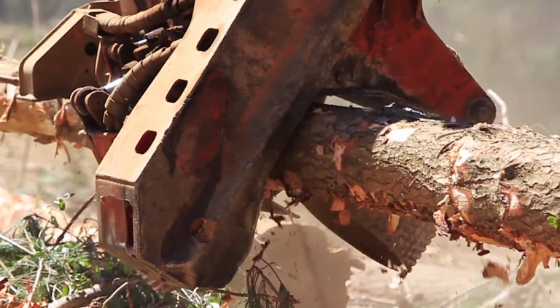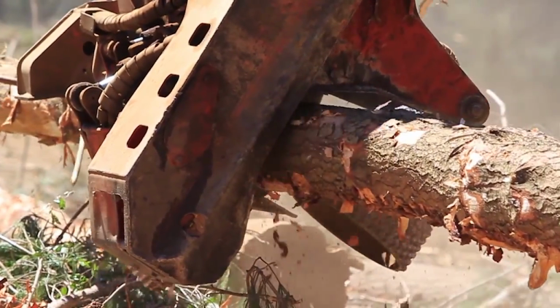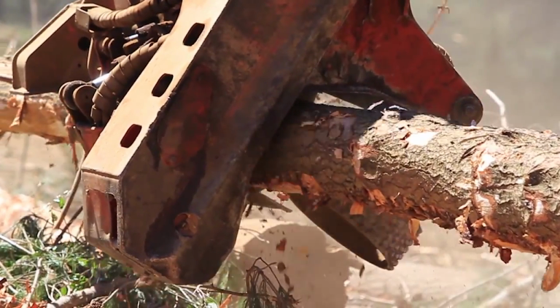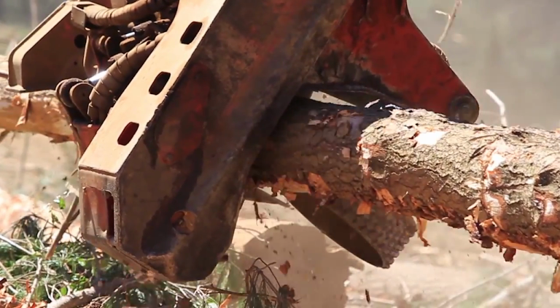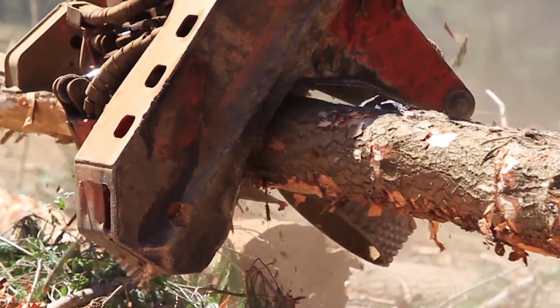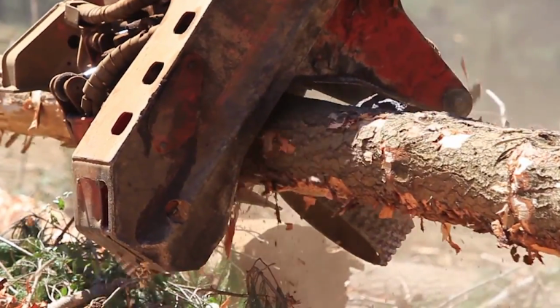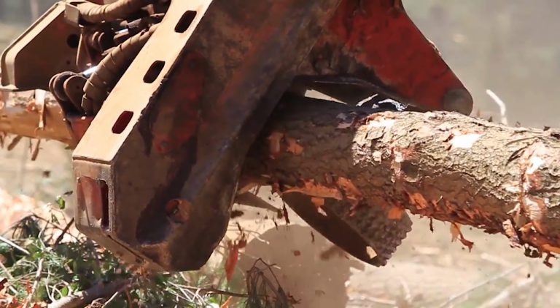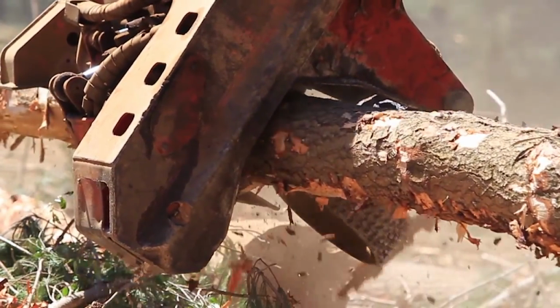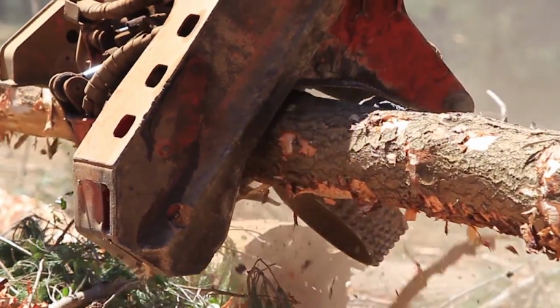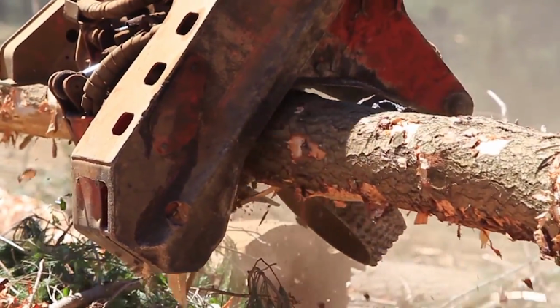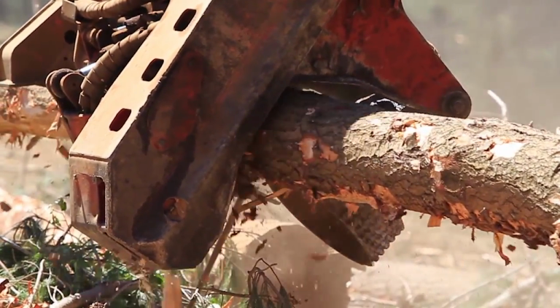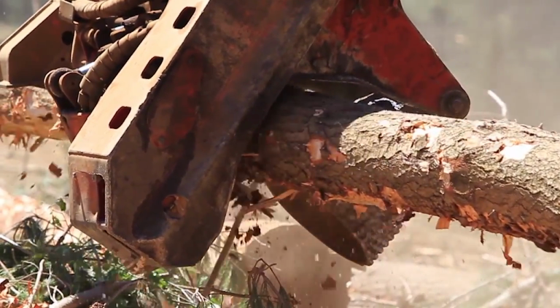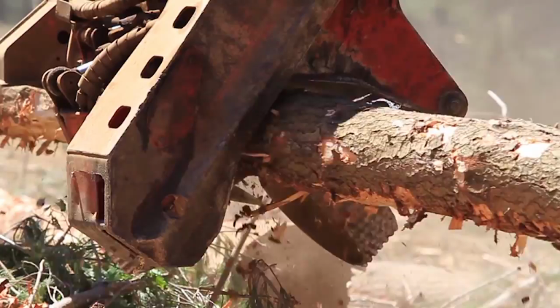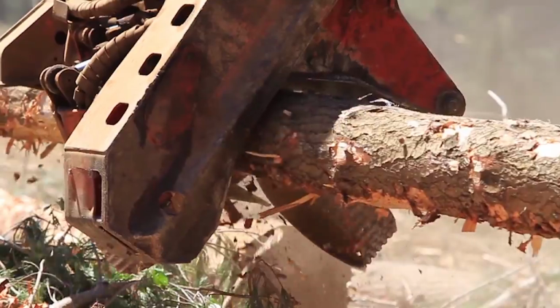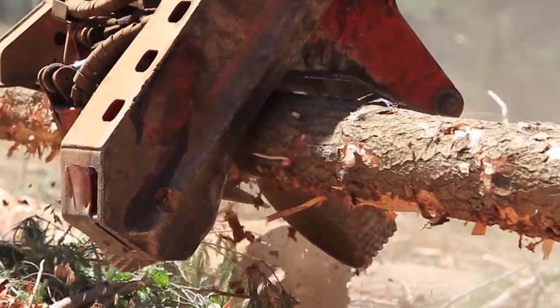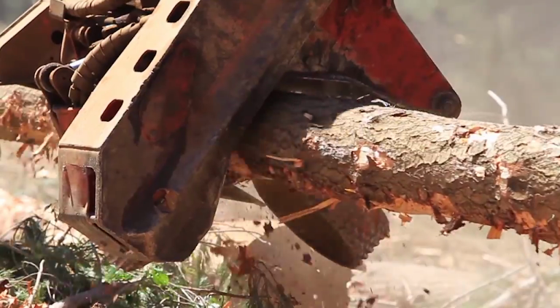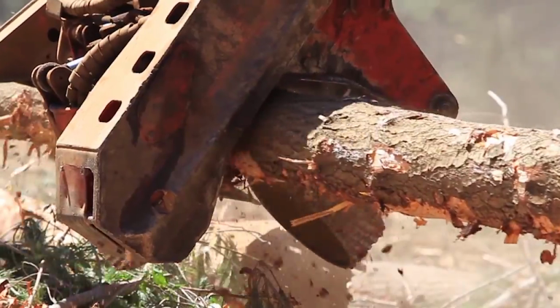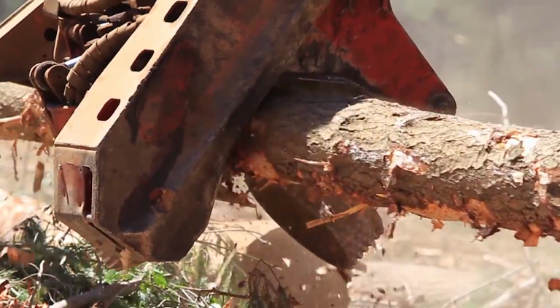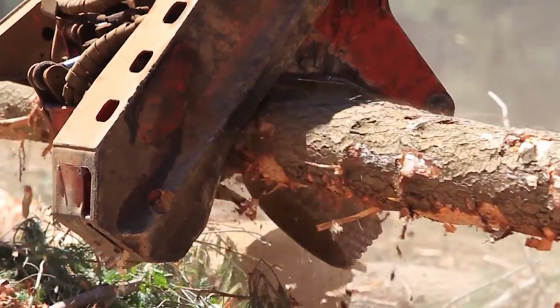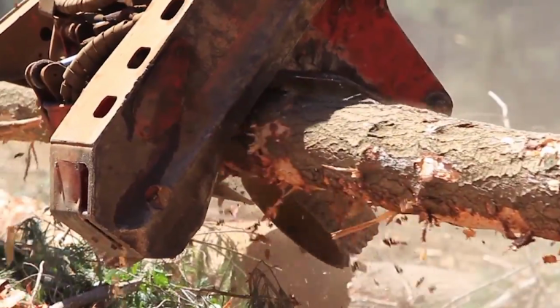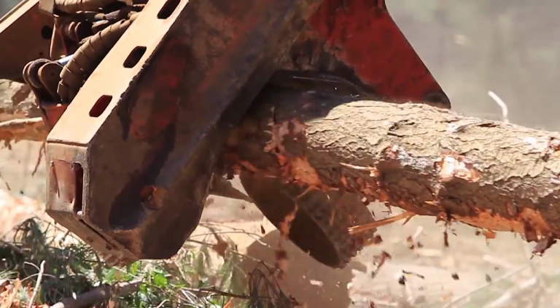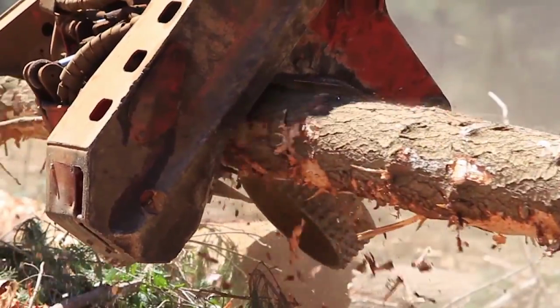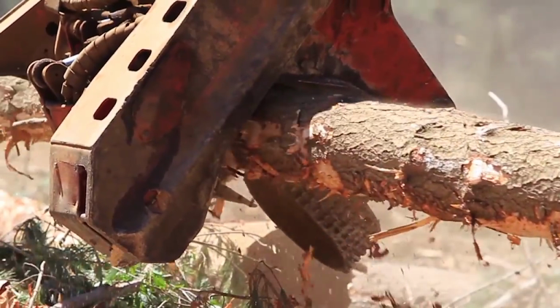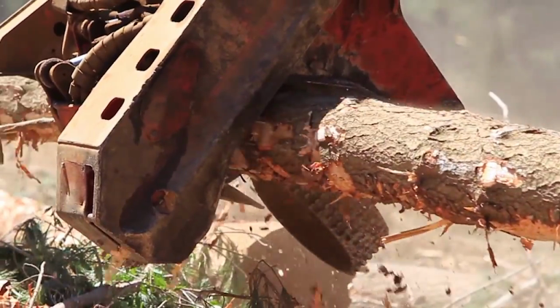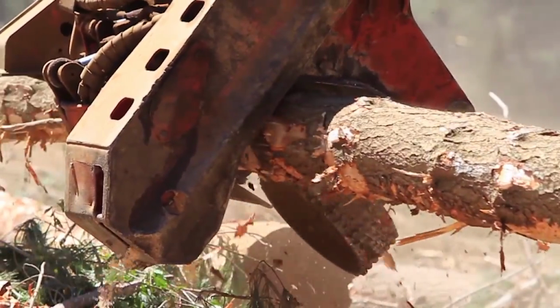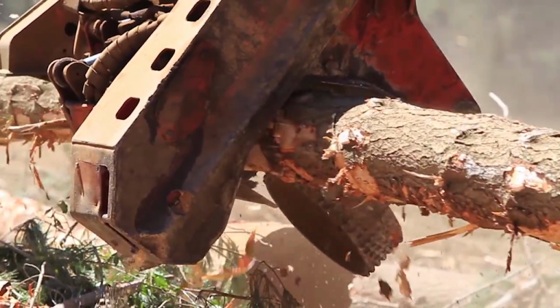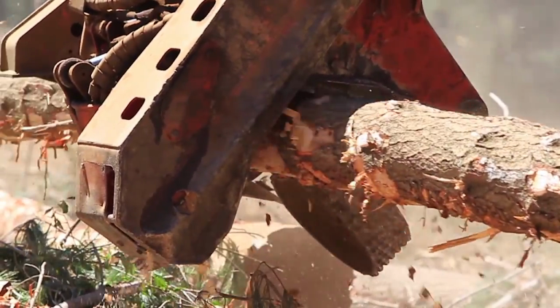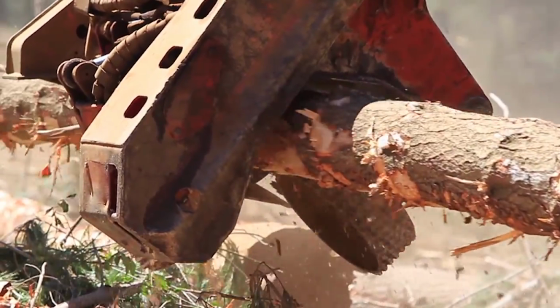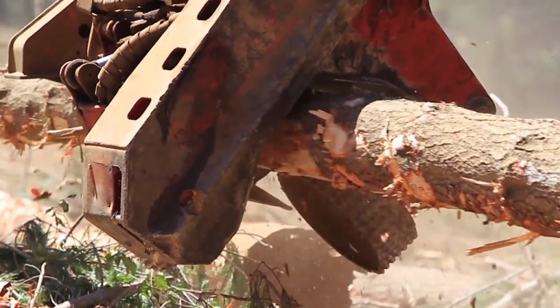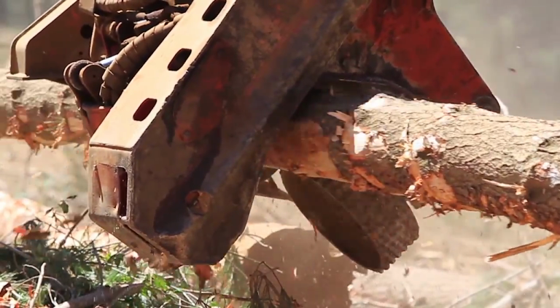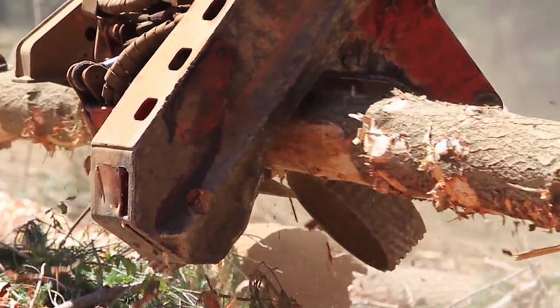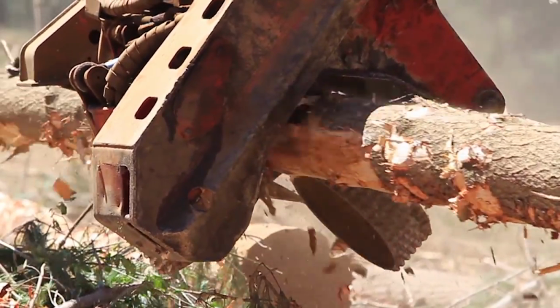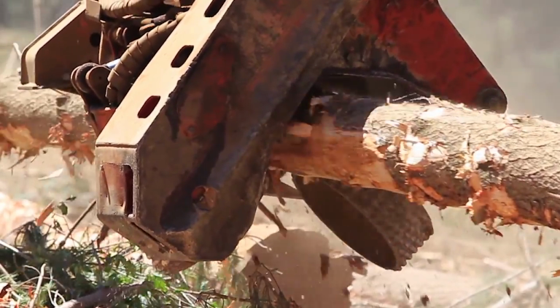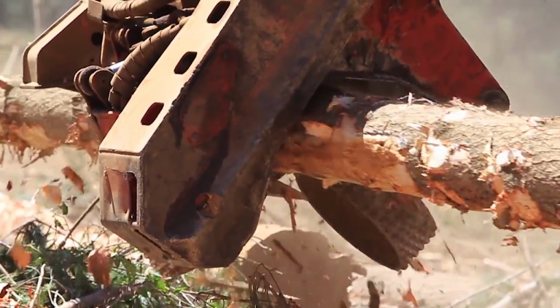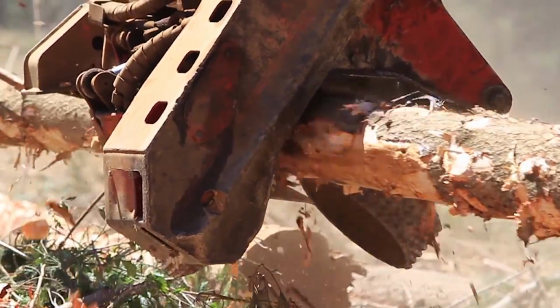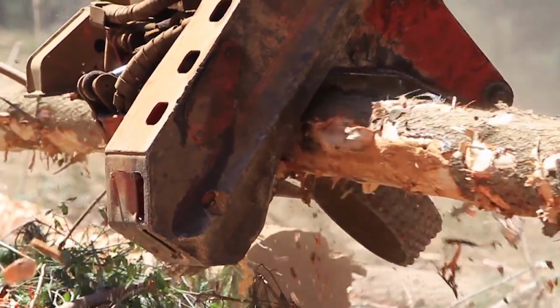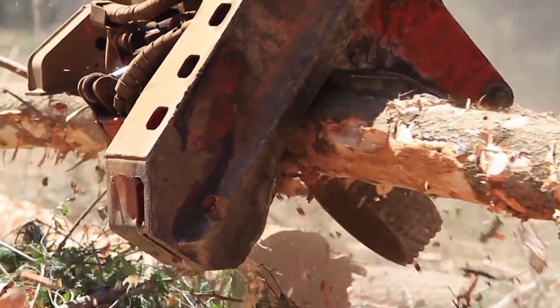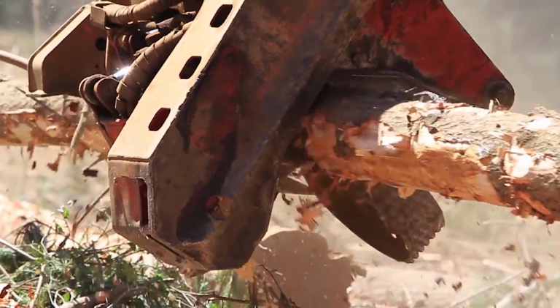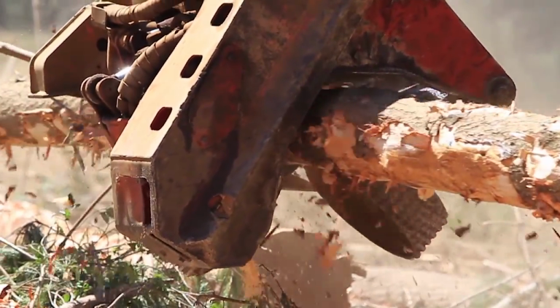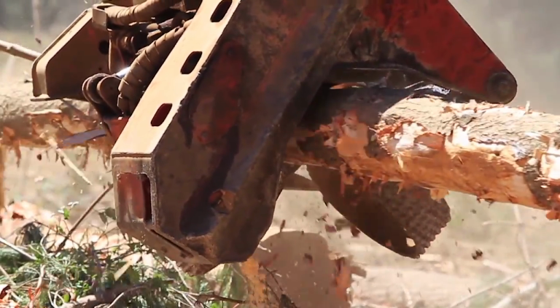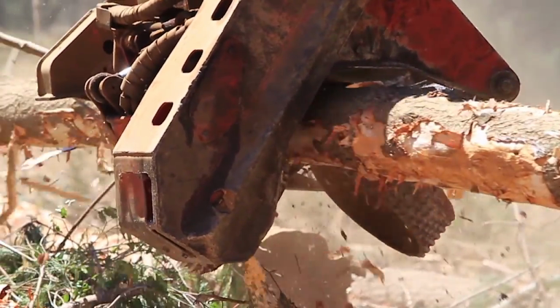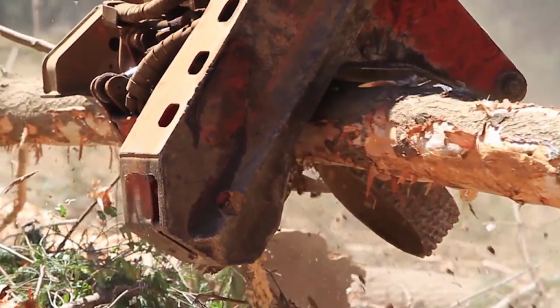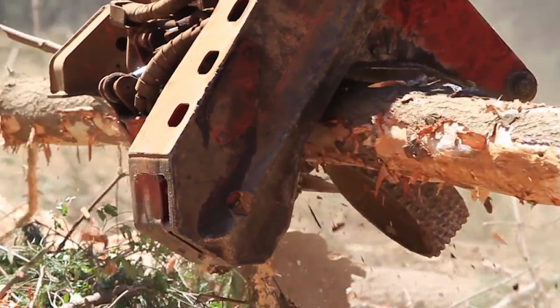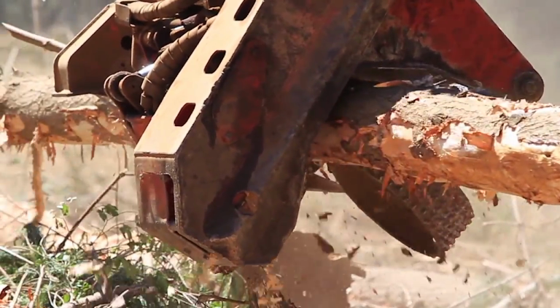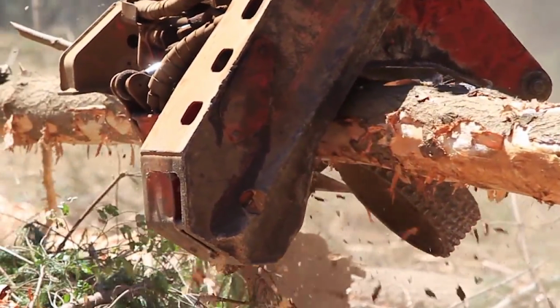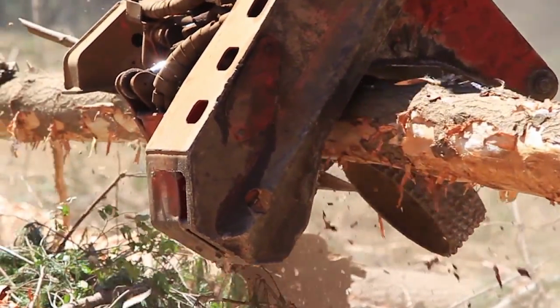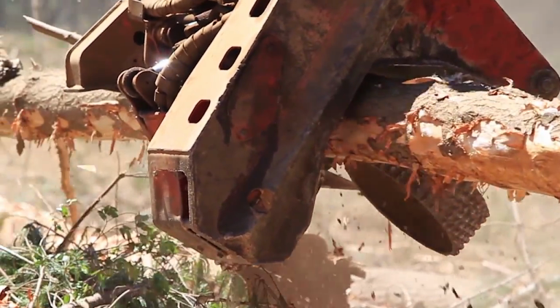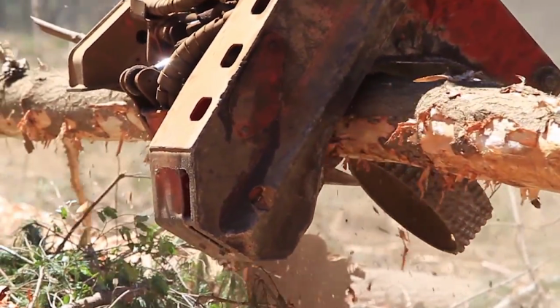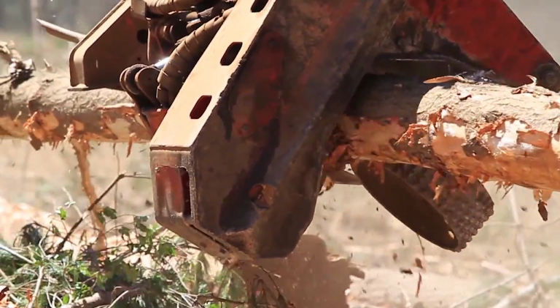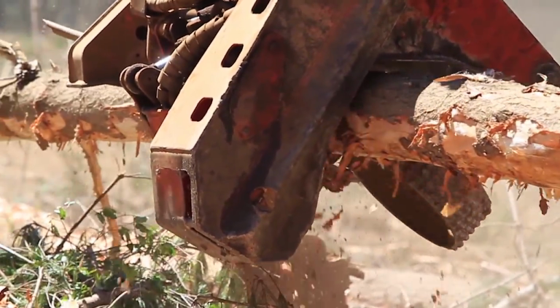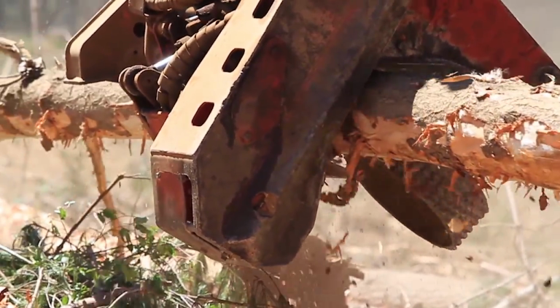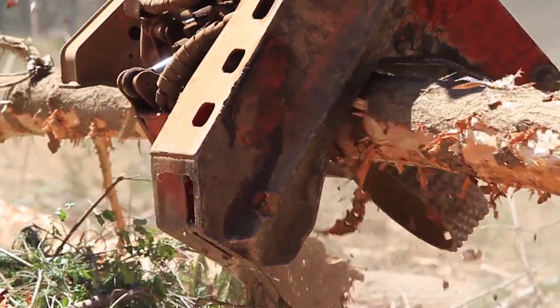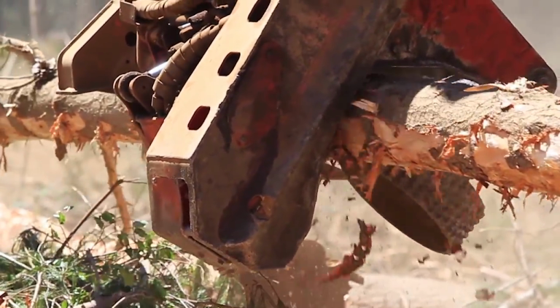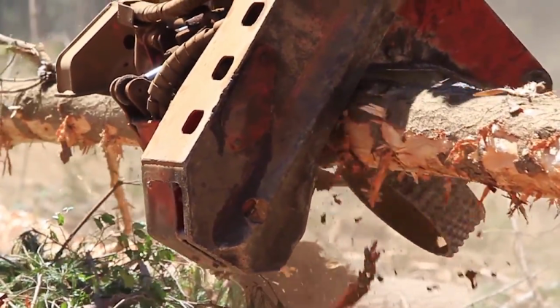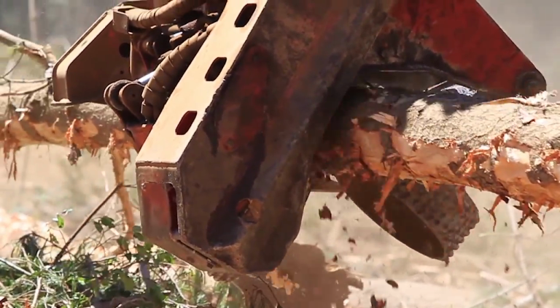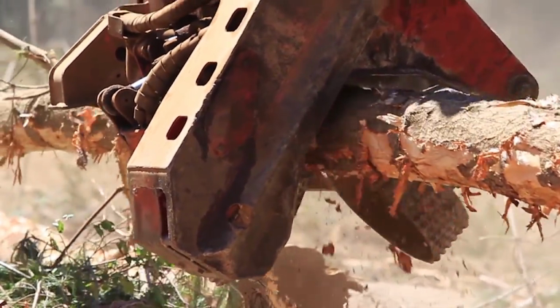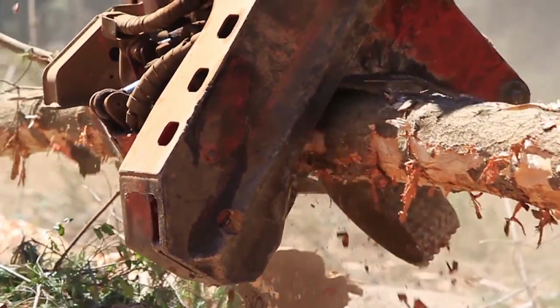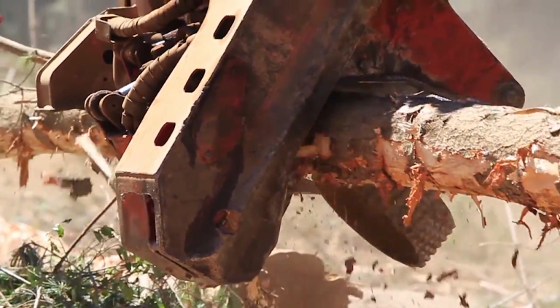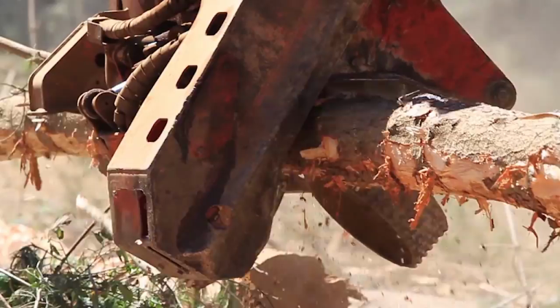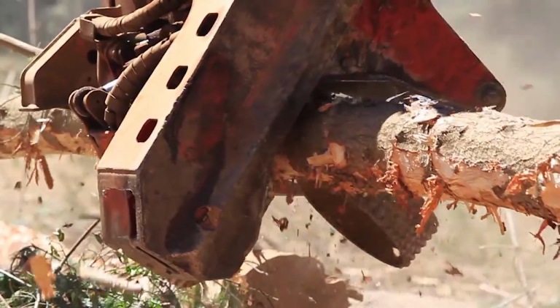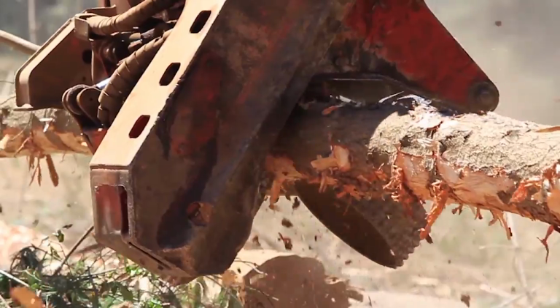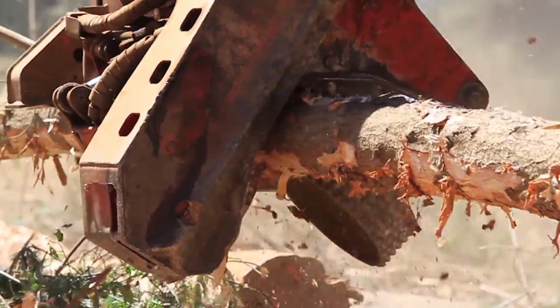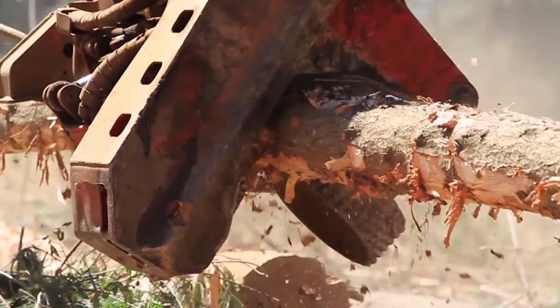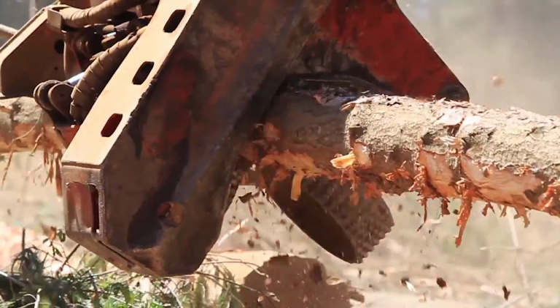Feeder rollers generally have insufficient hardness, wear quickly, and can be costly and time-consuming to change.